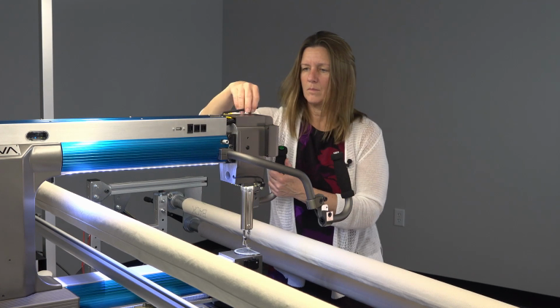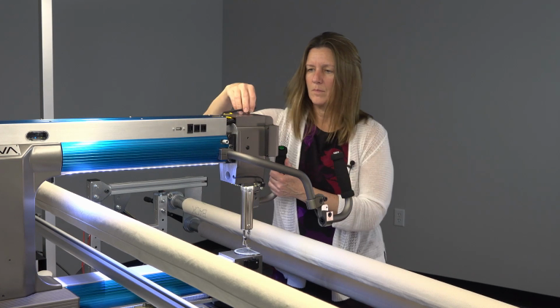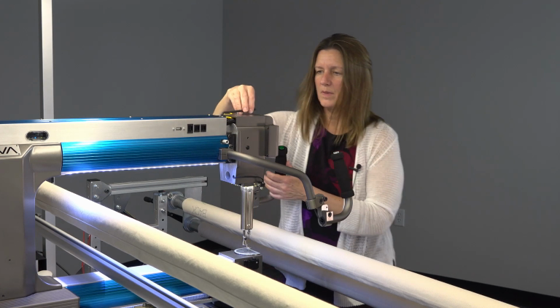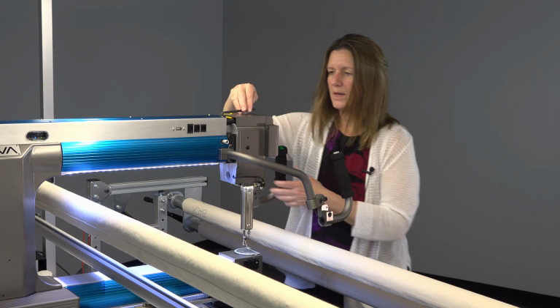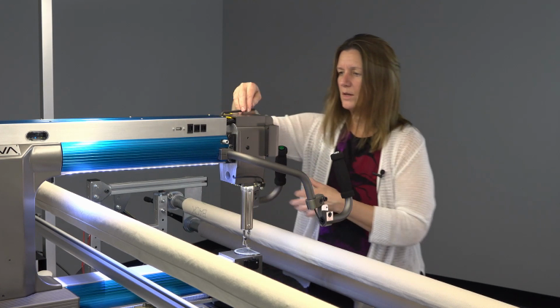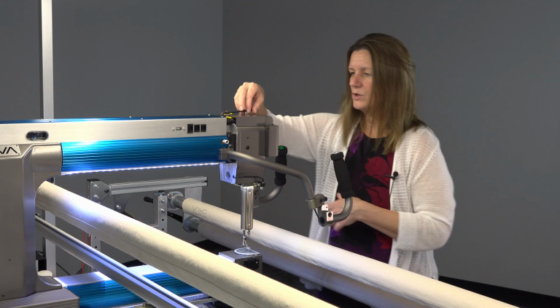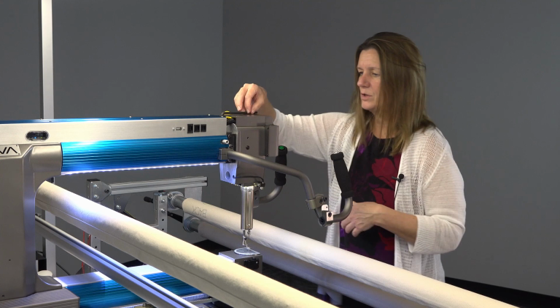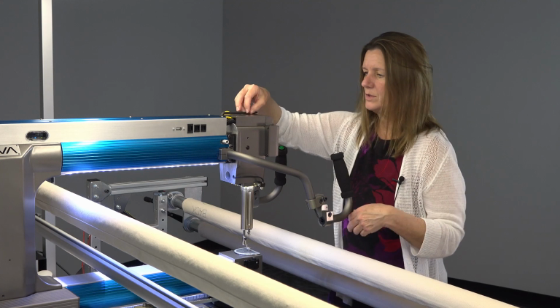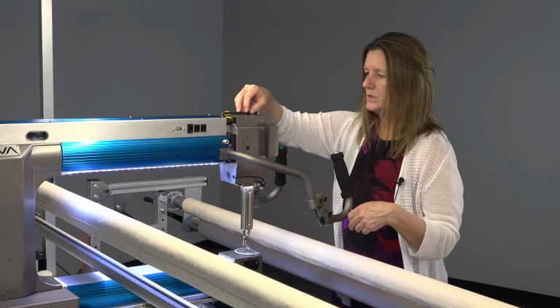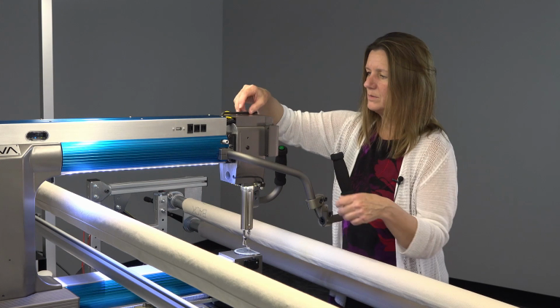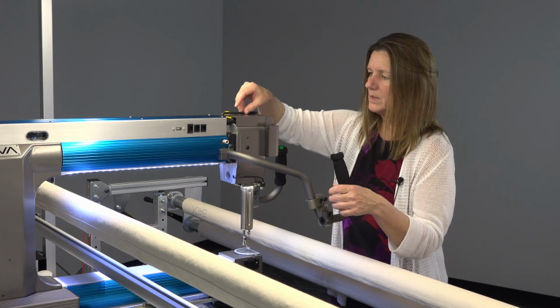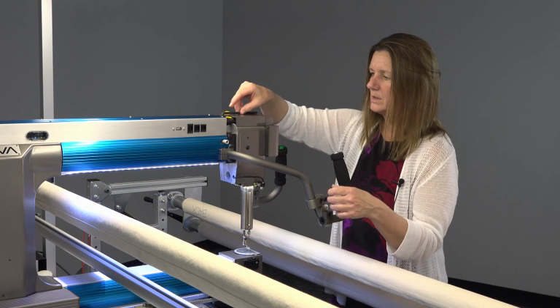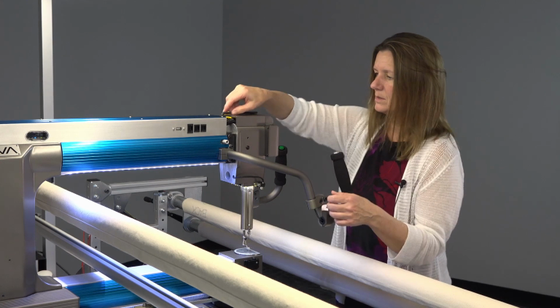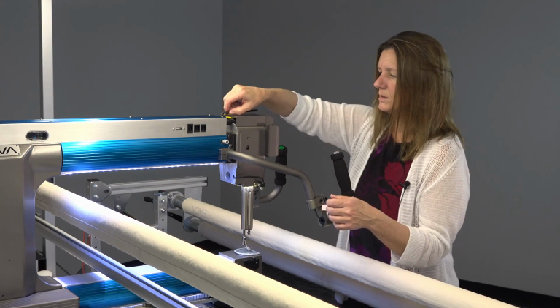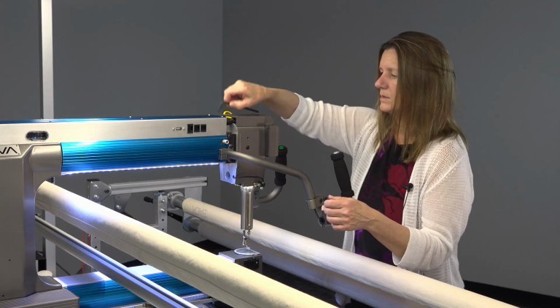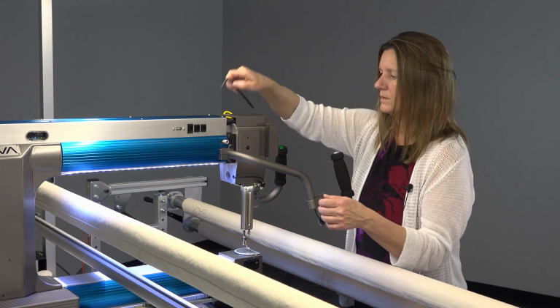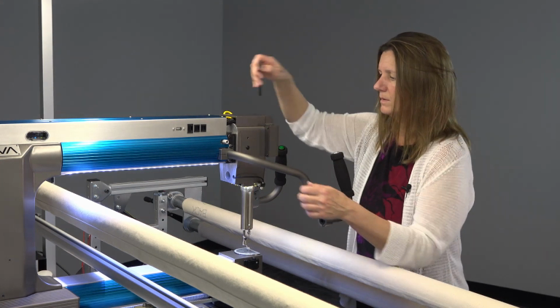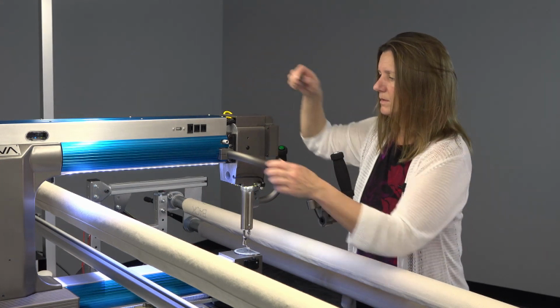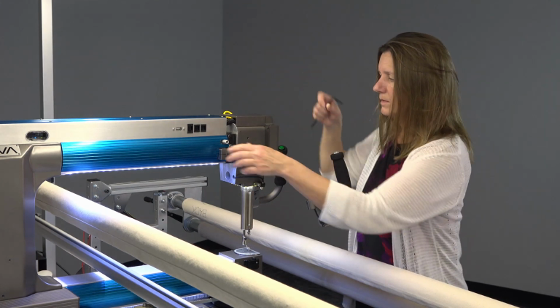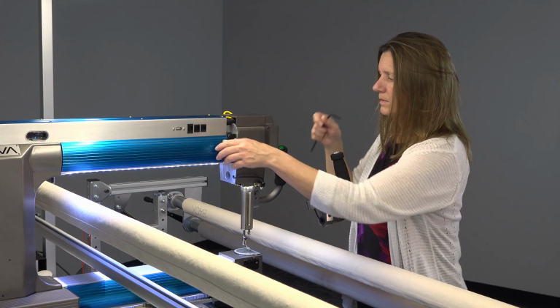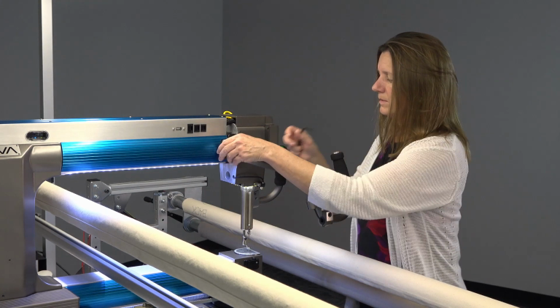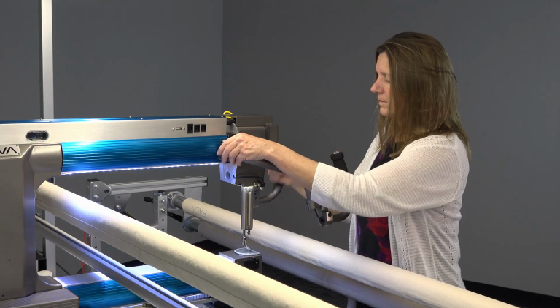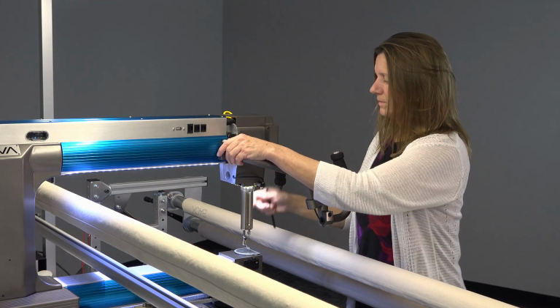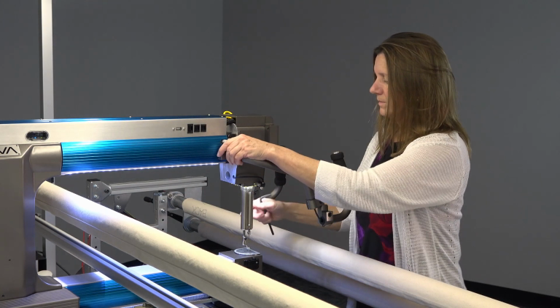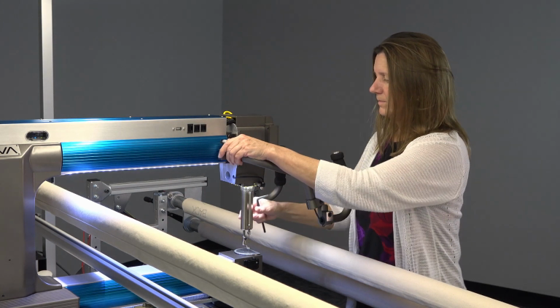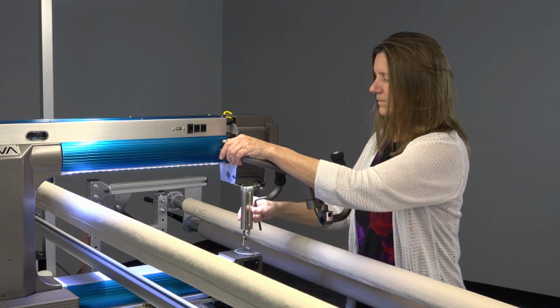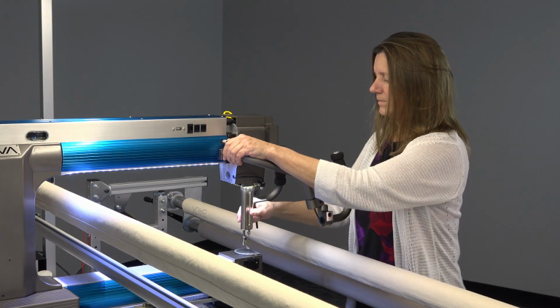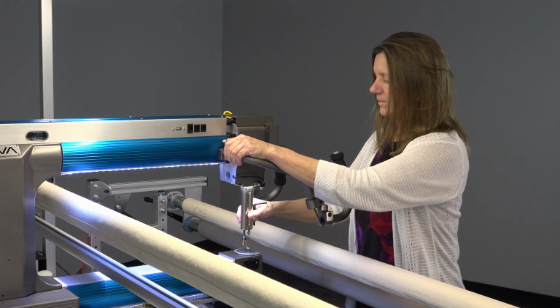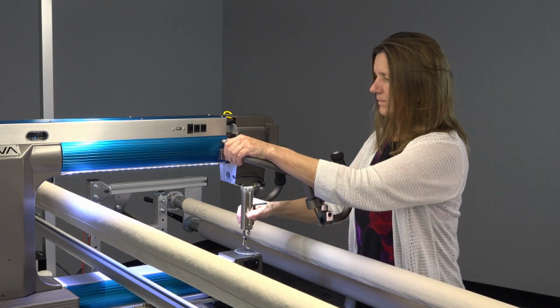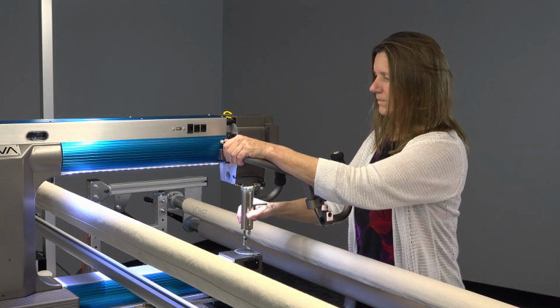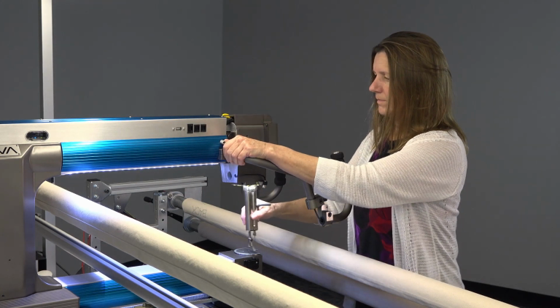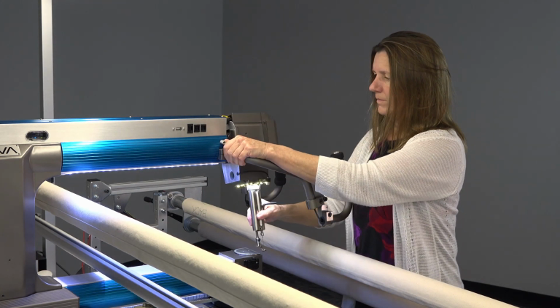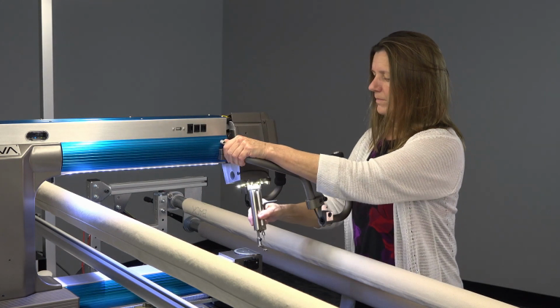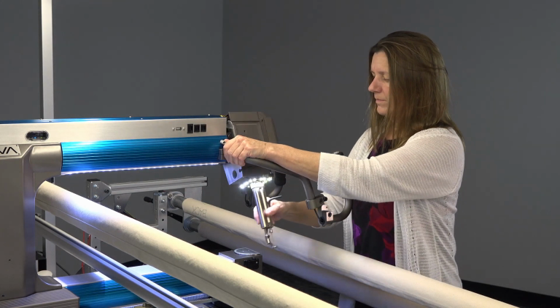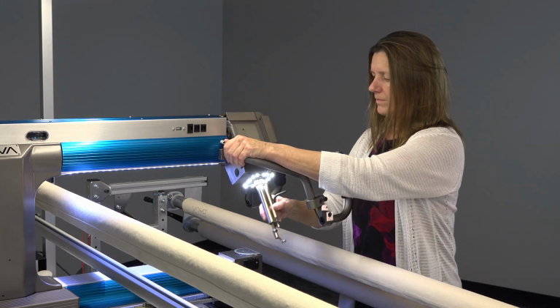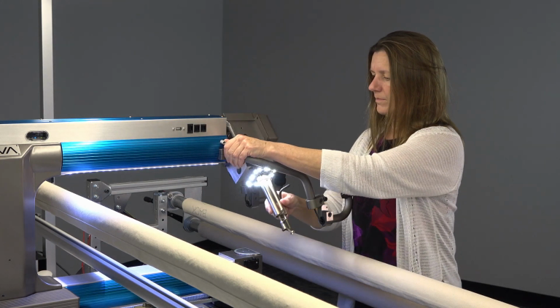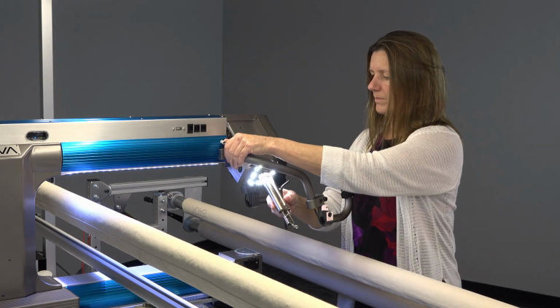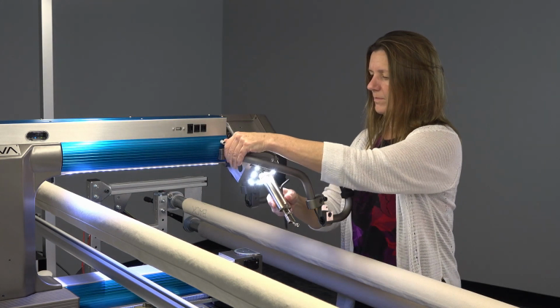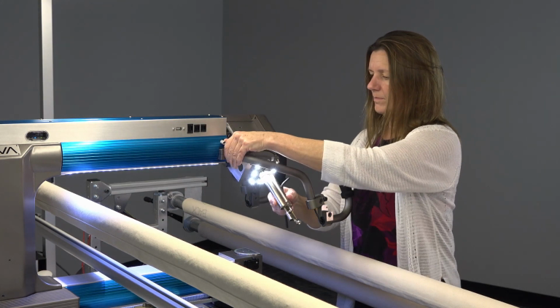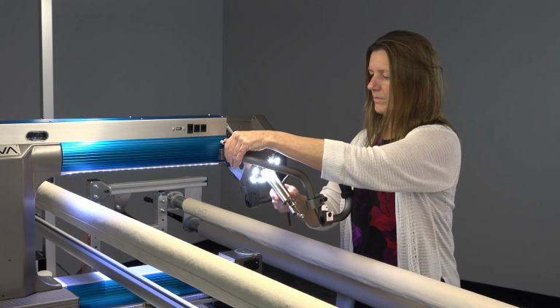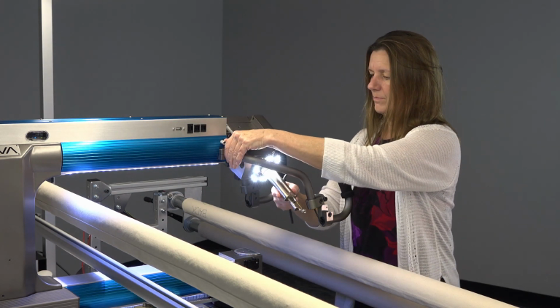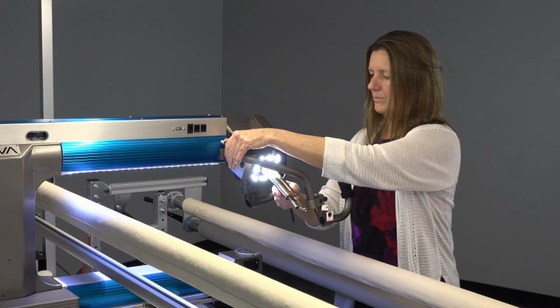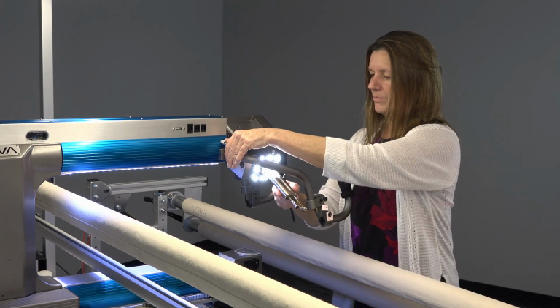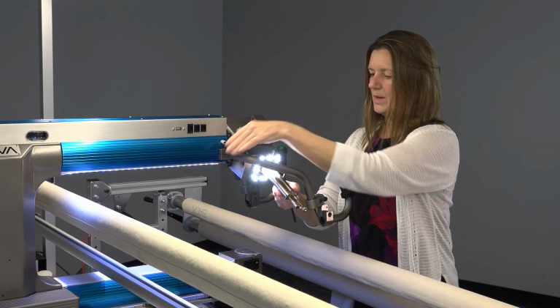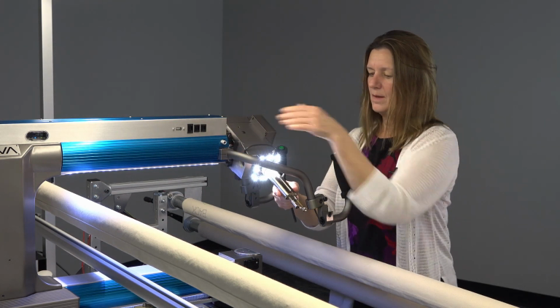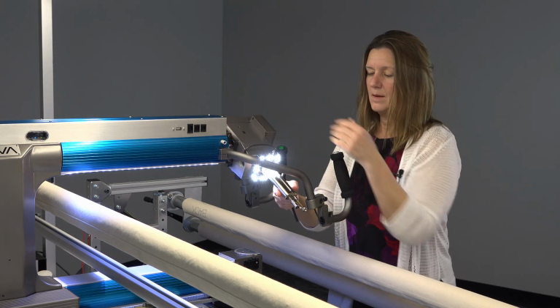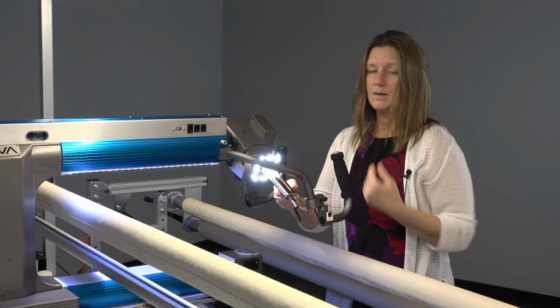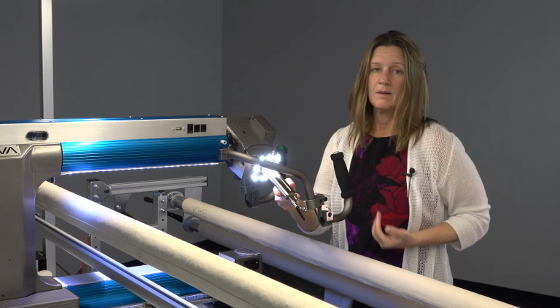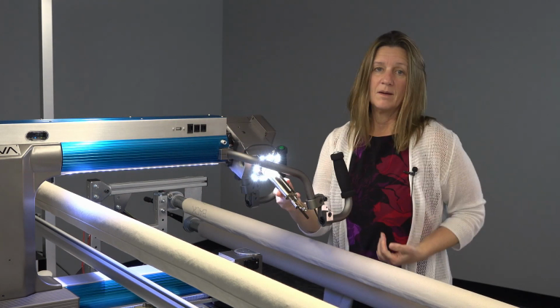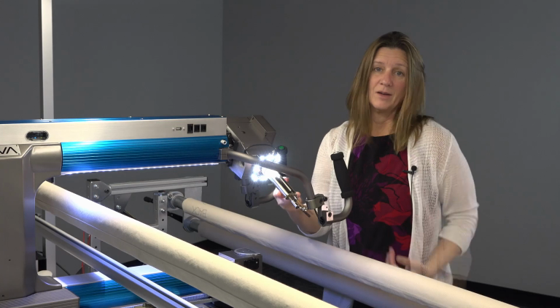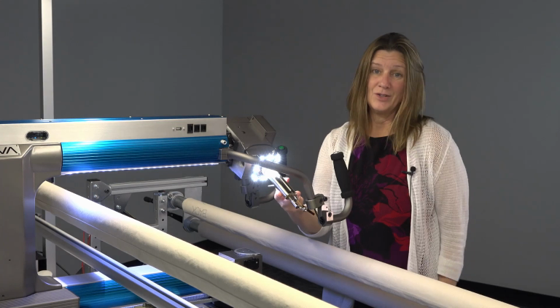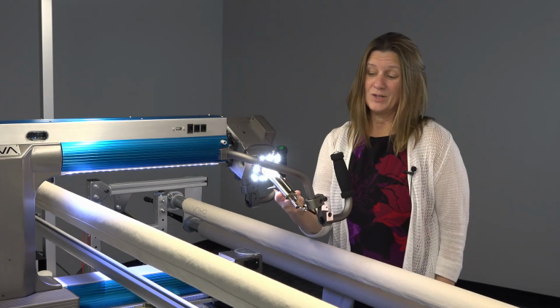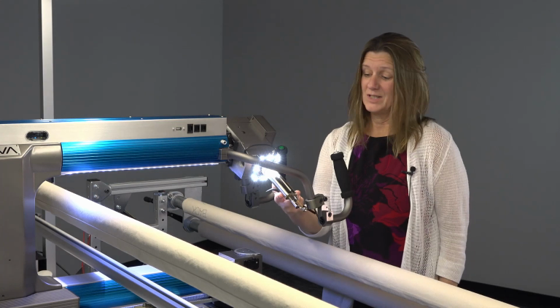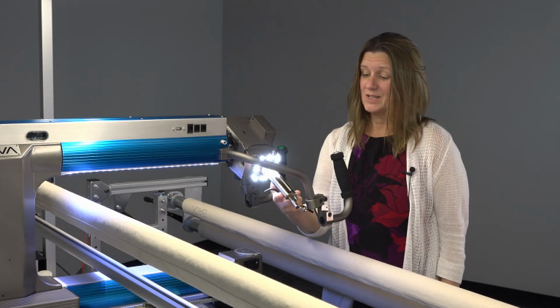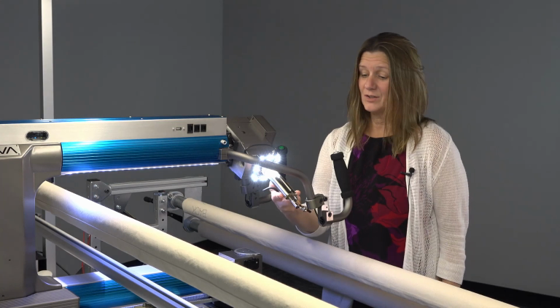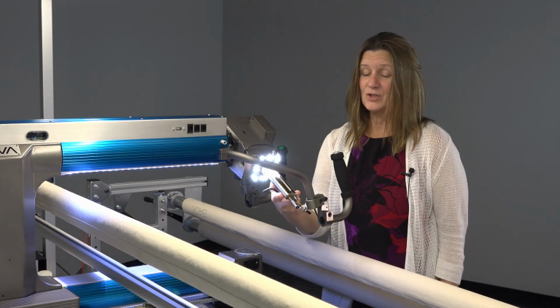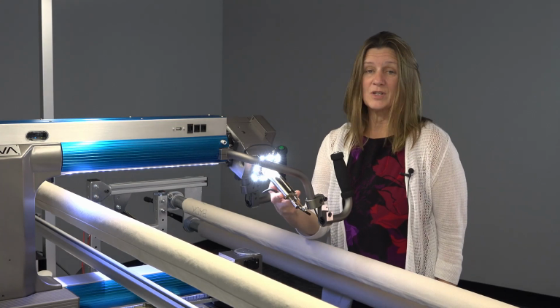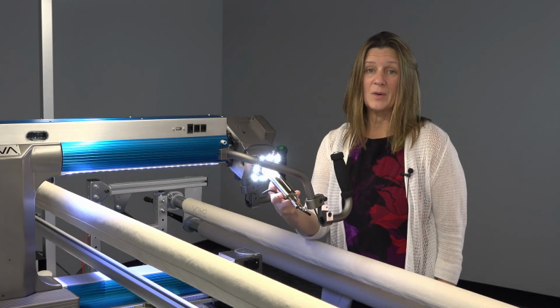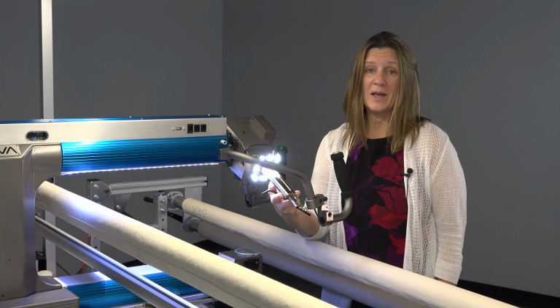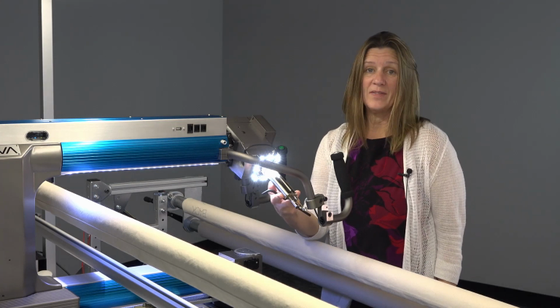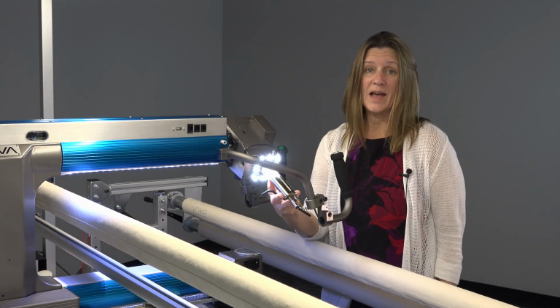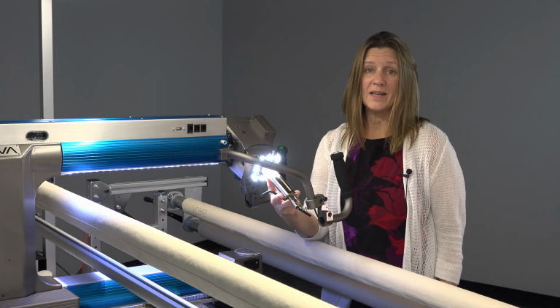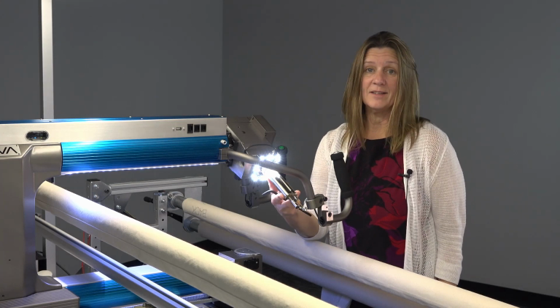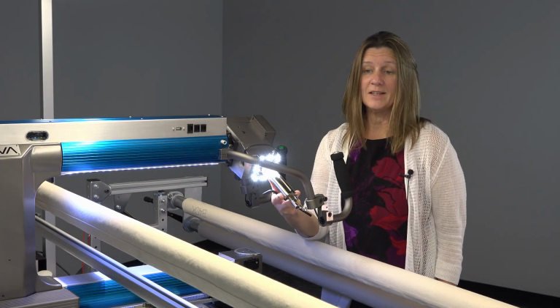That should do it. You can tilt your sew head that easy.